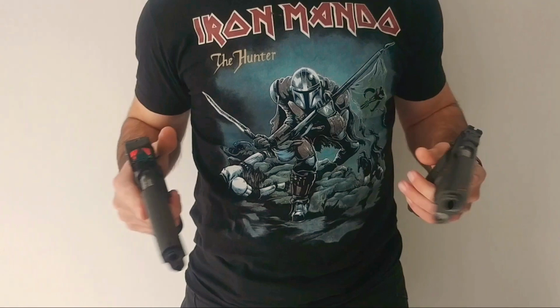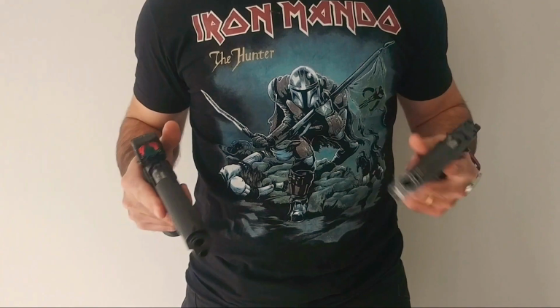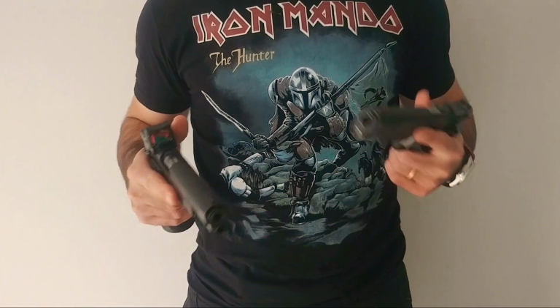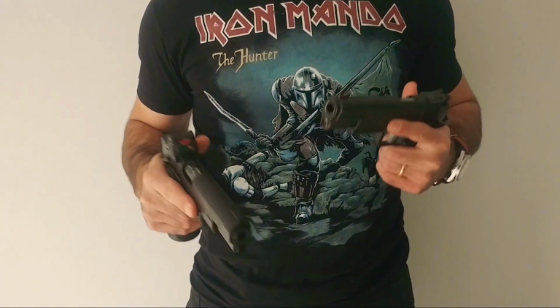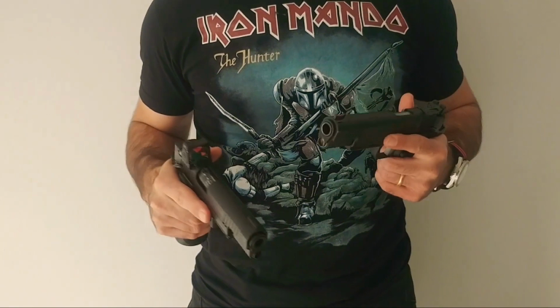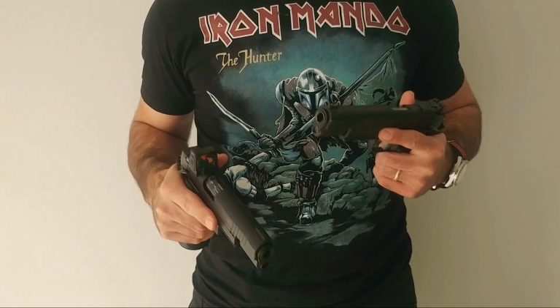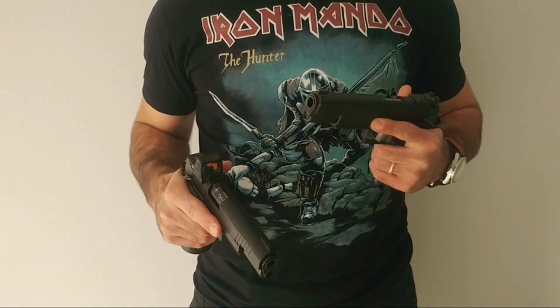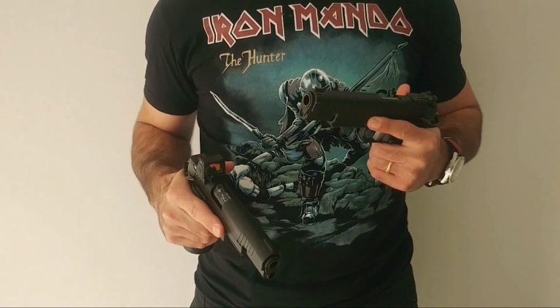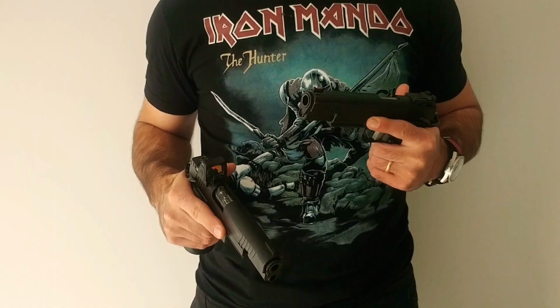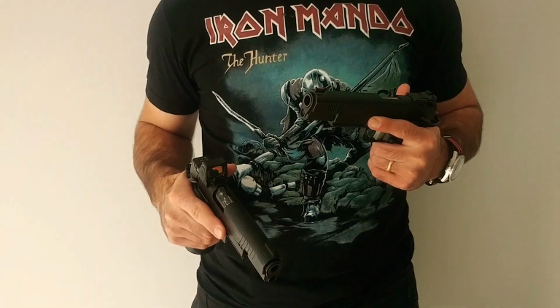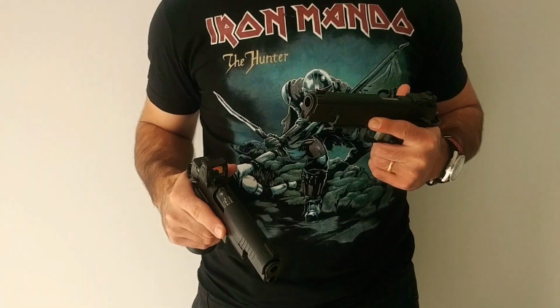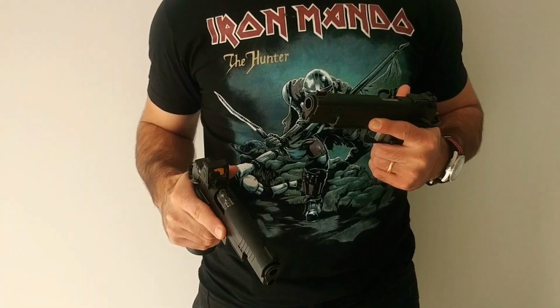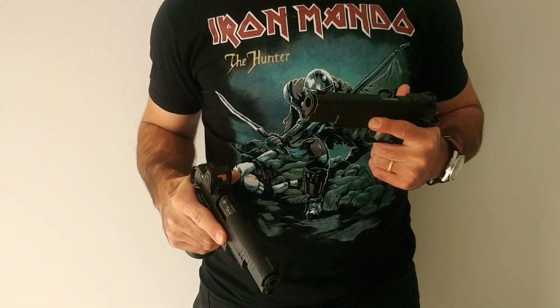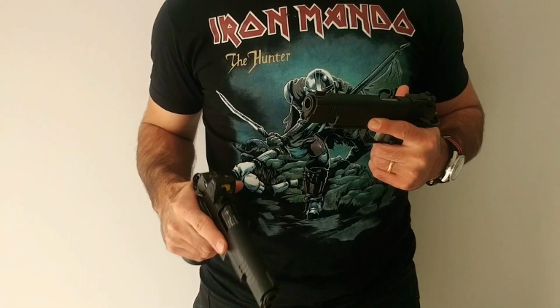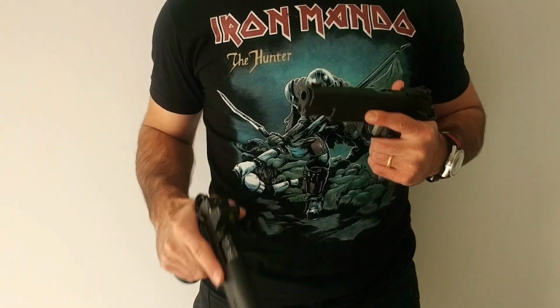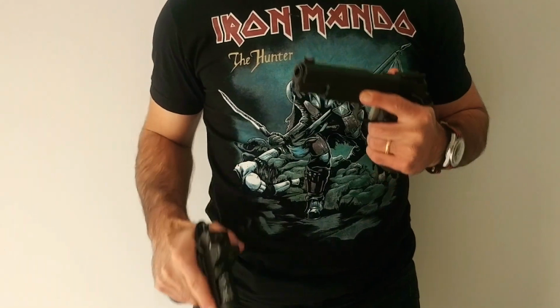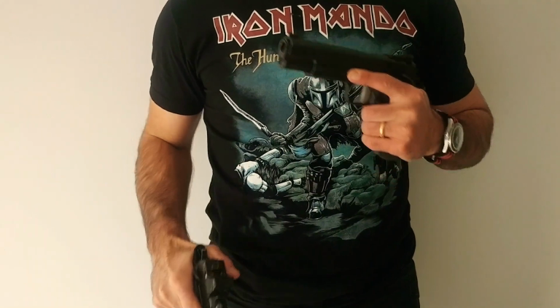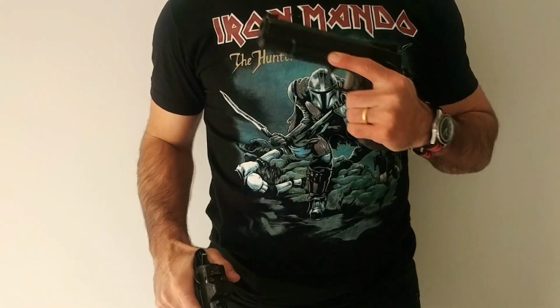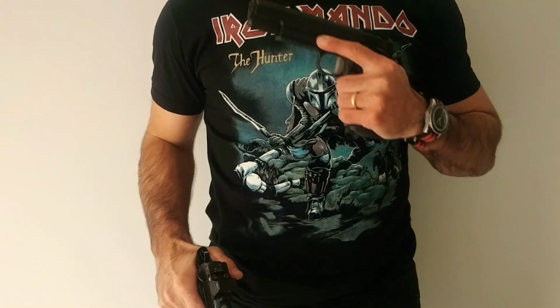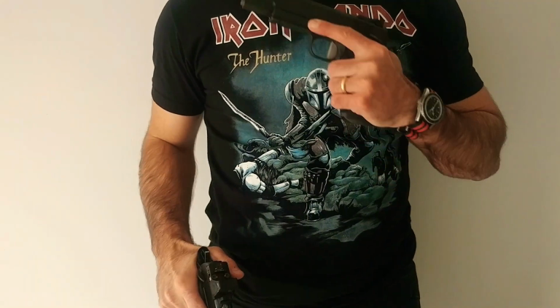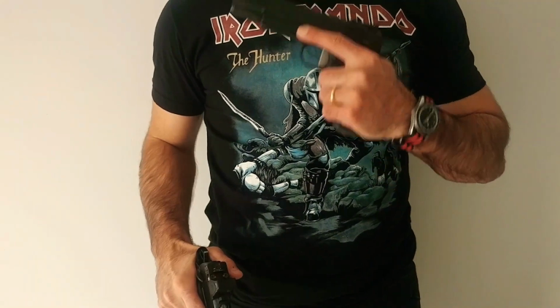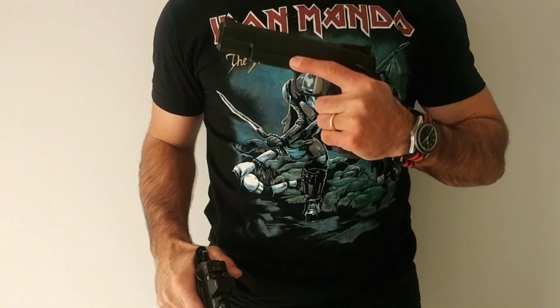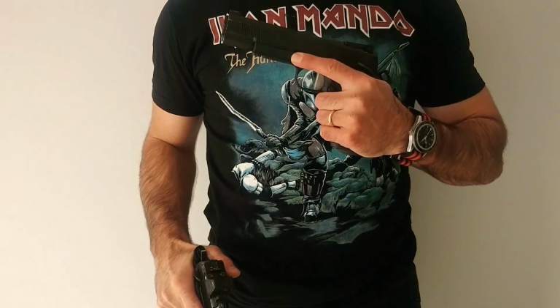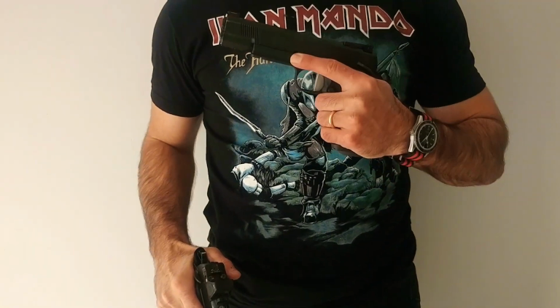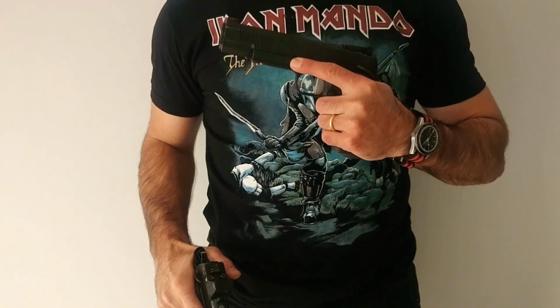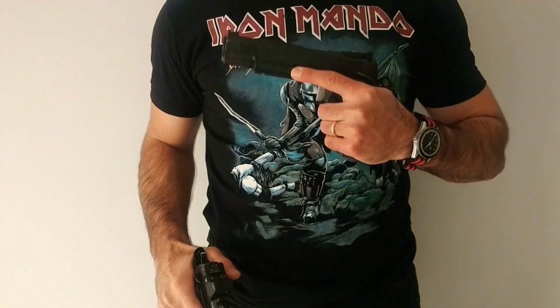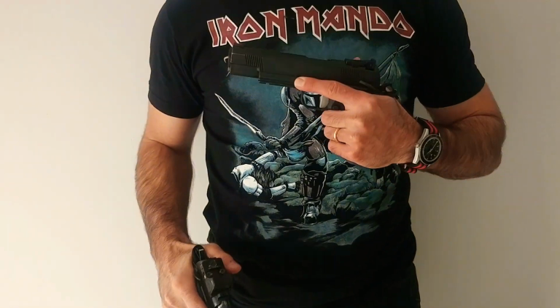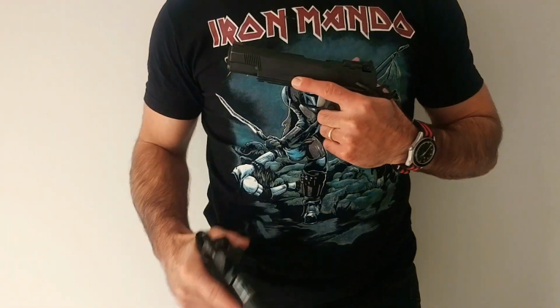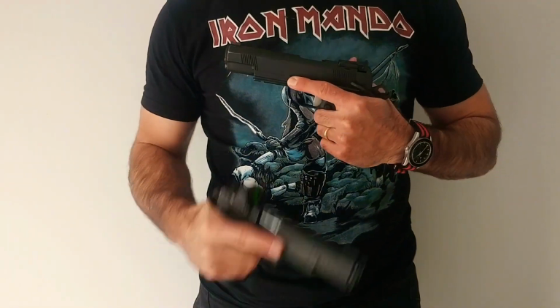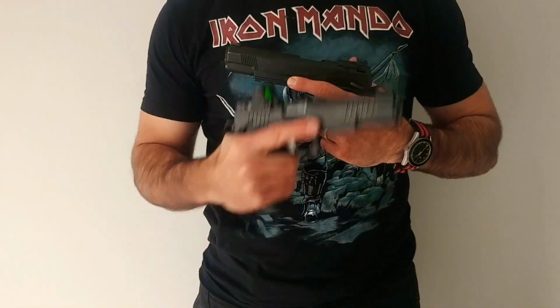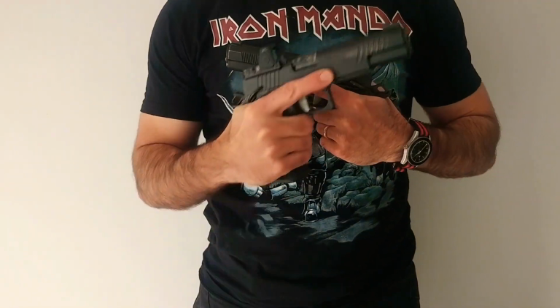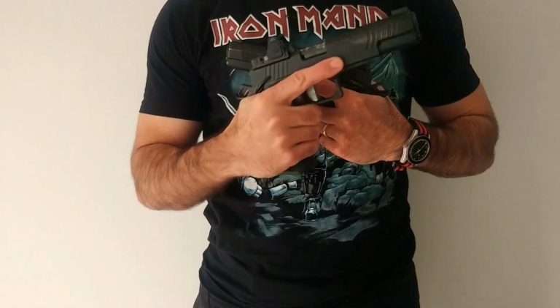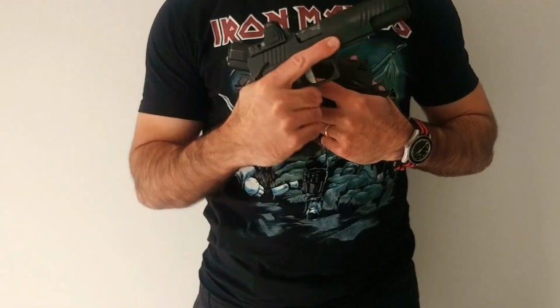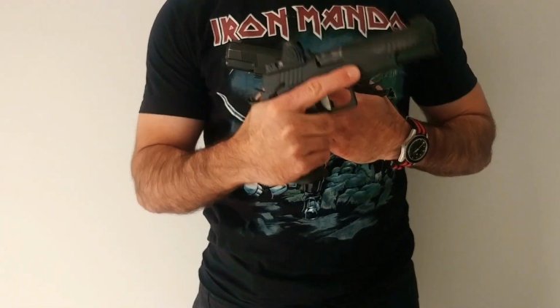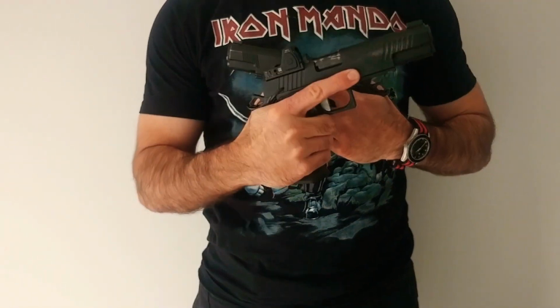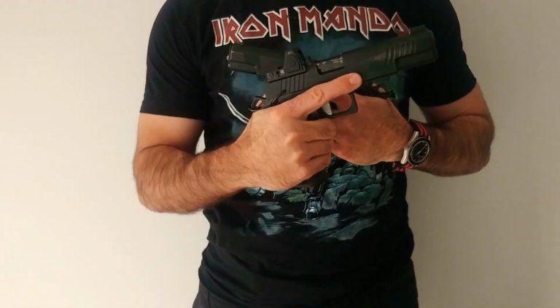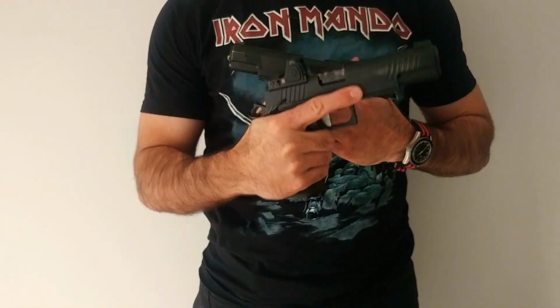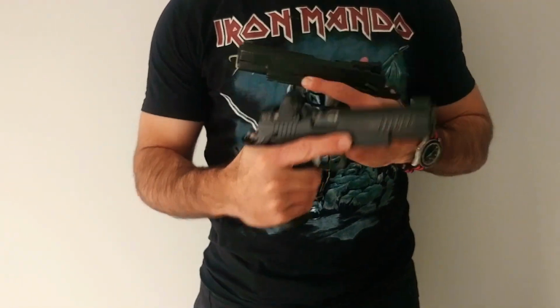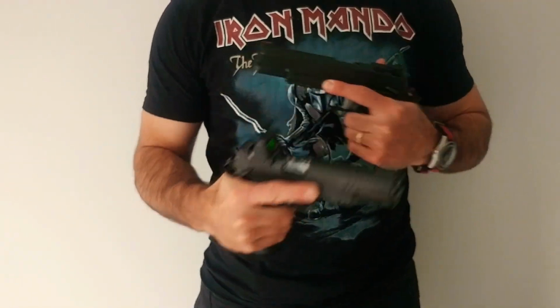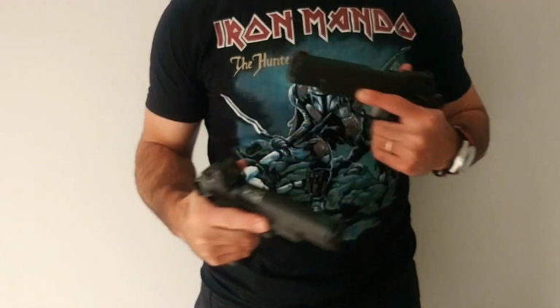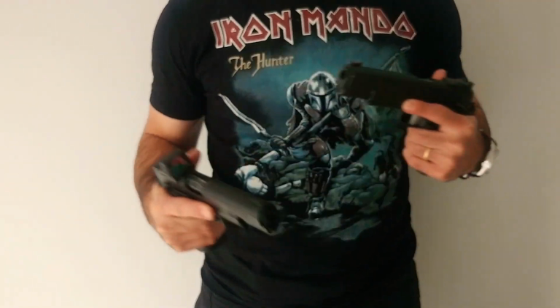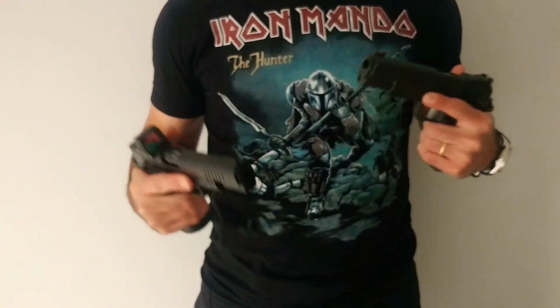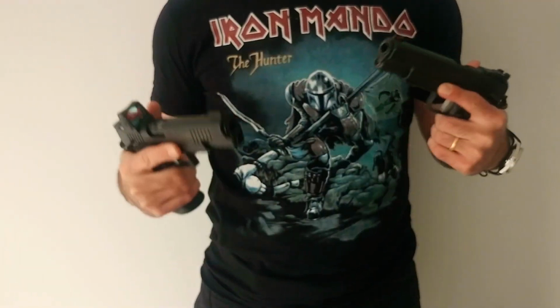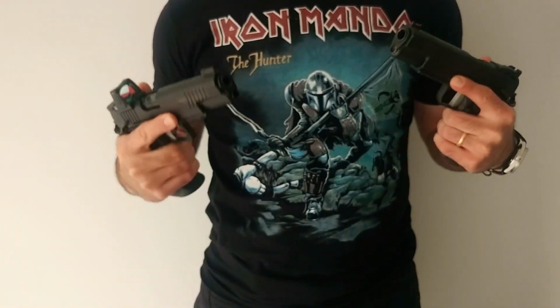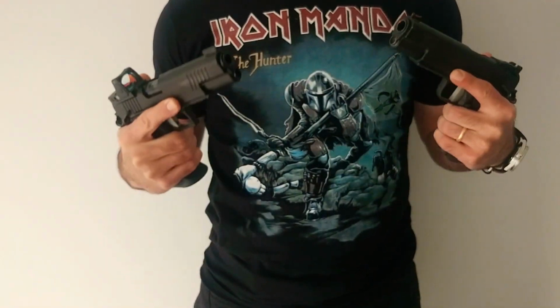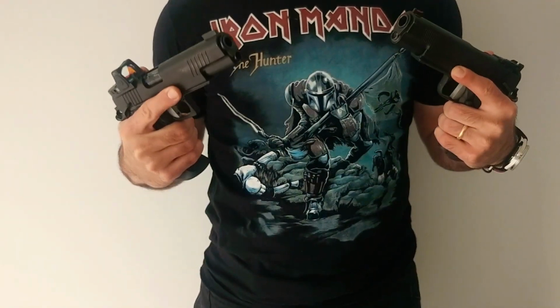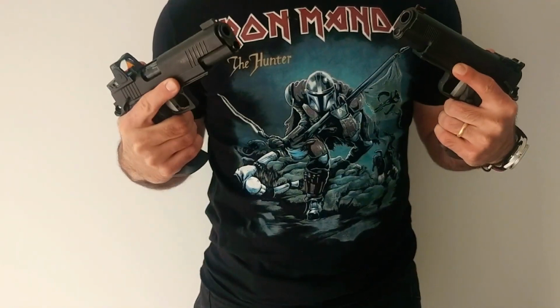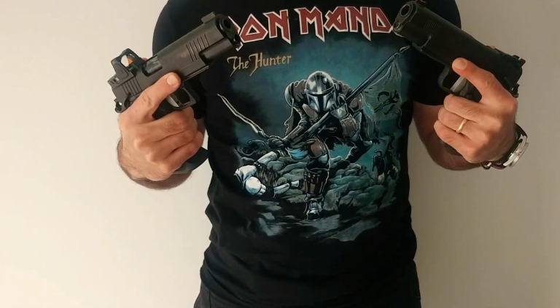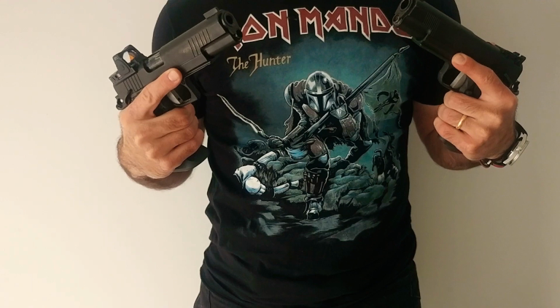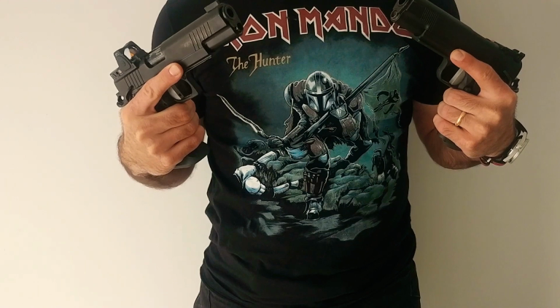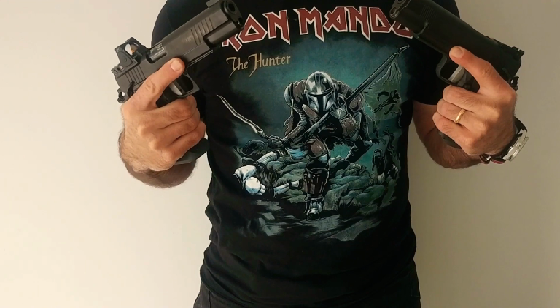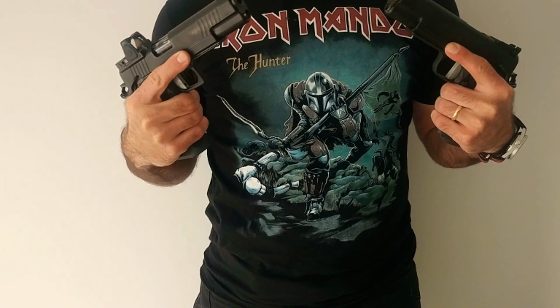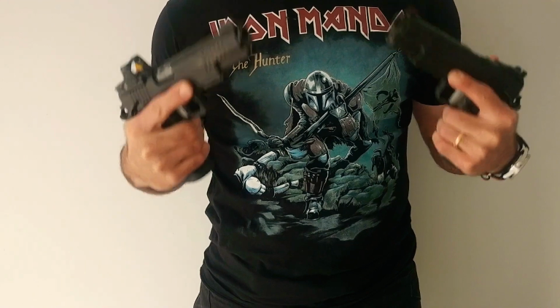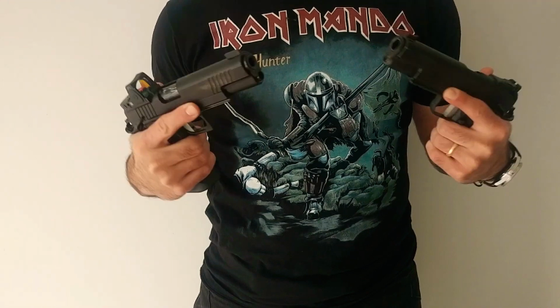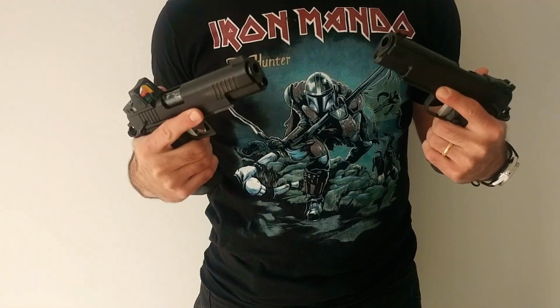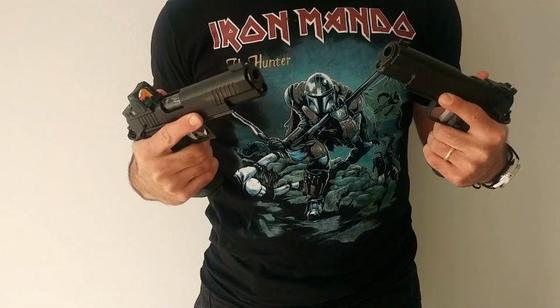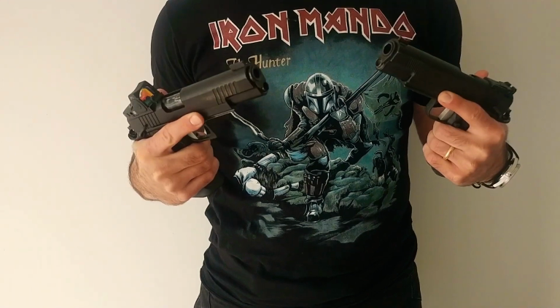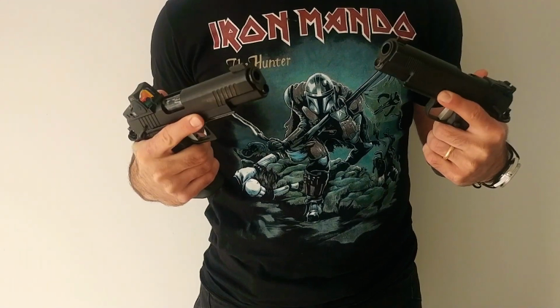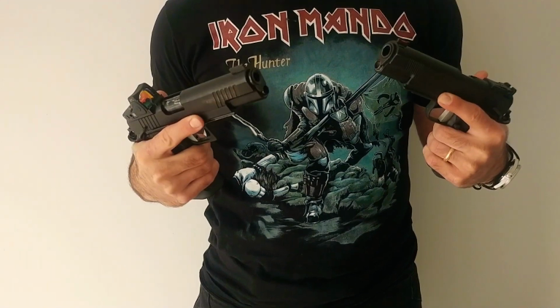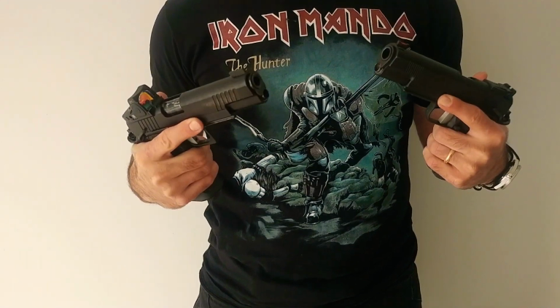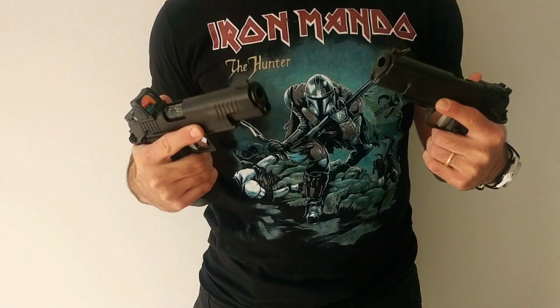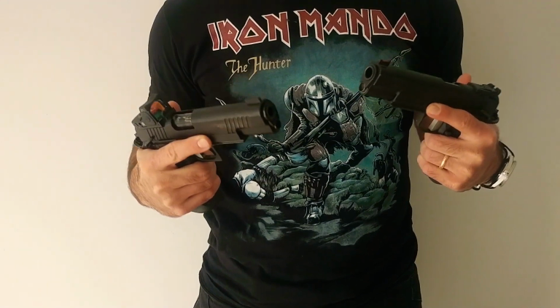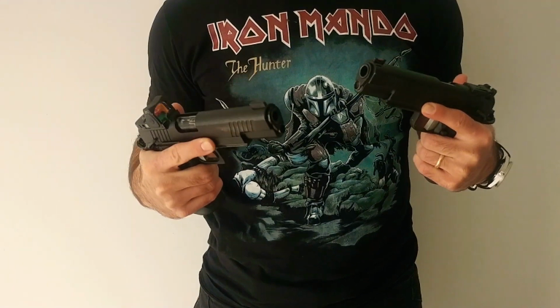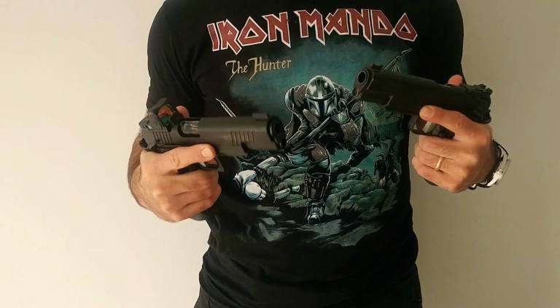Alright, welcome back. Today we're going to talk about 1911 versus 2011 for reliability considerations.